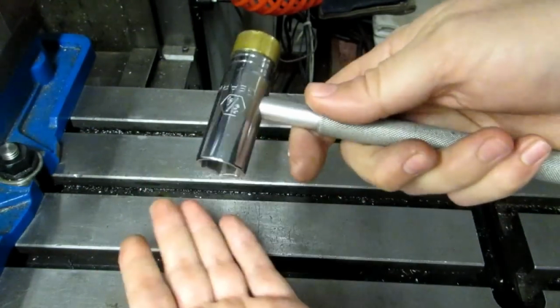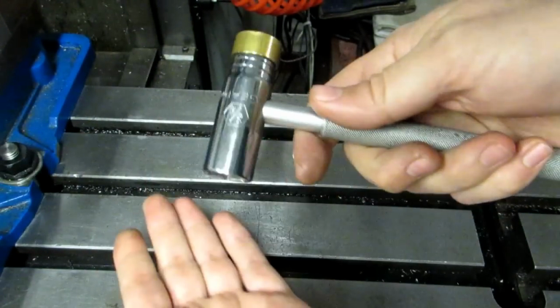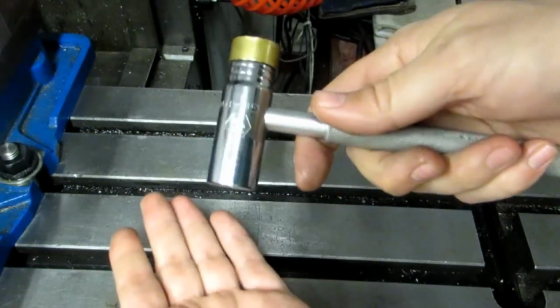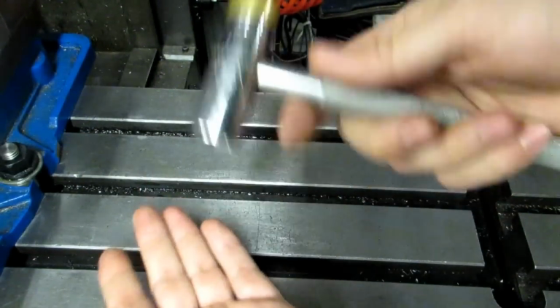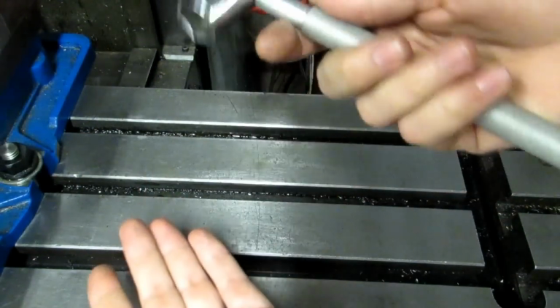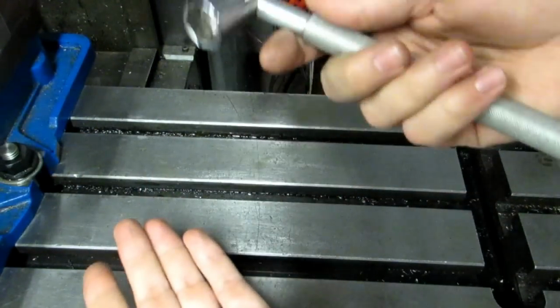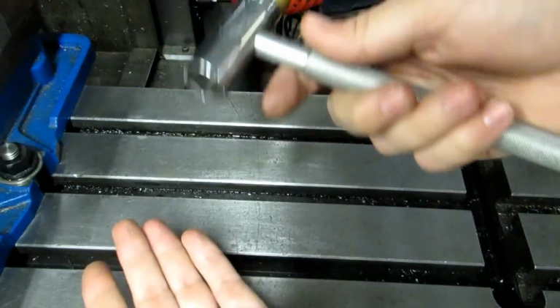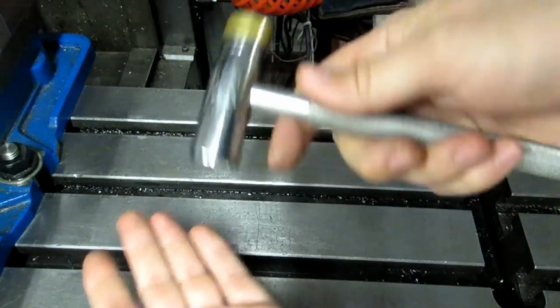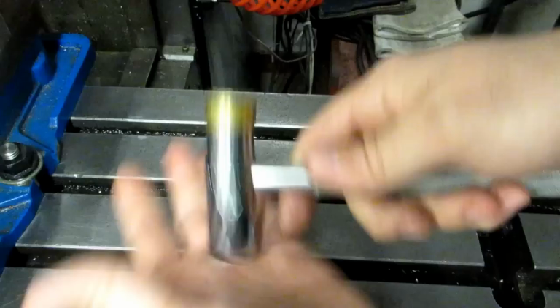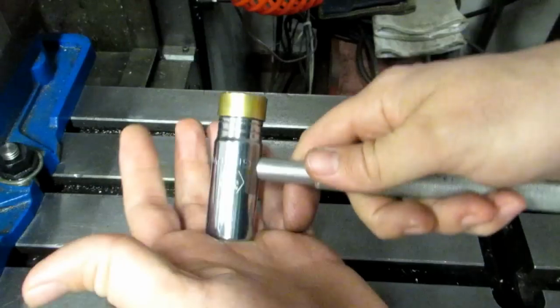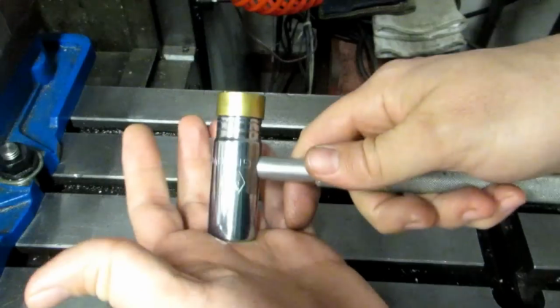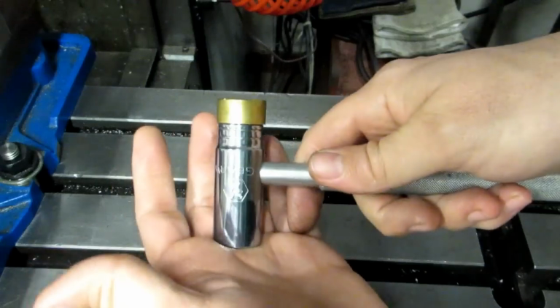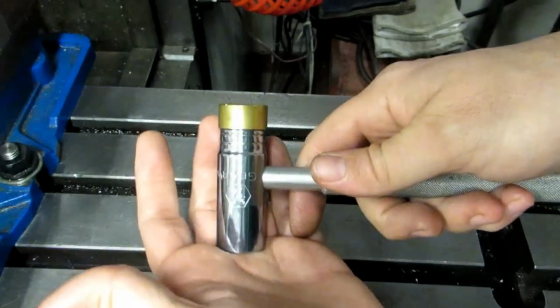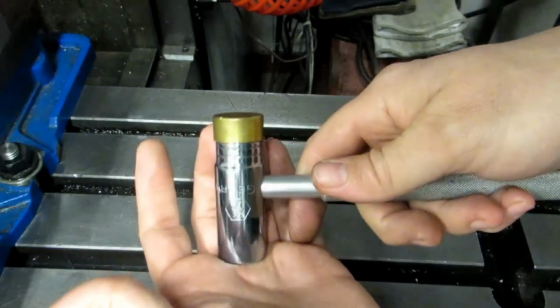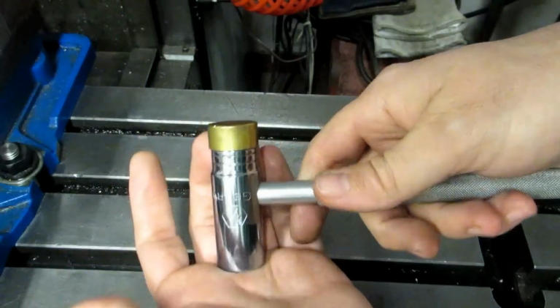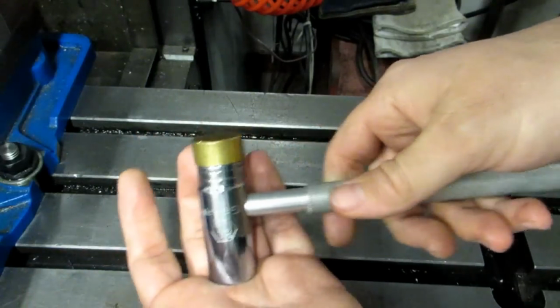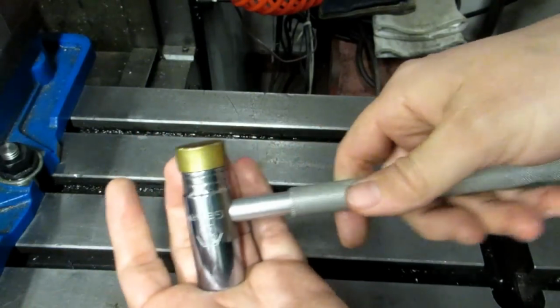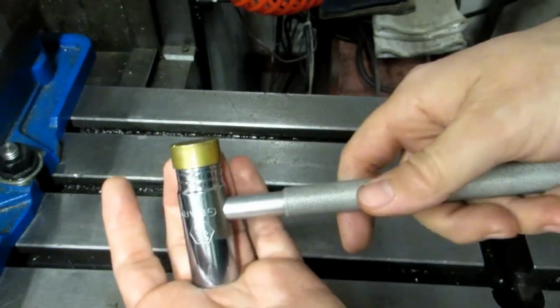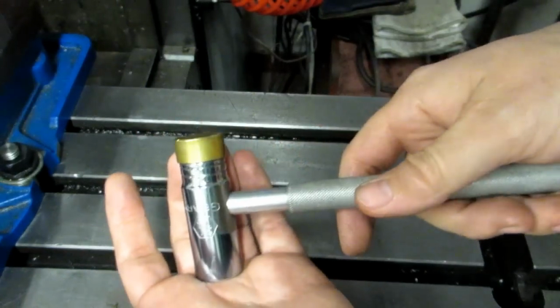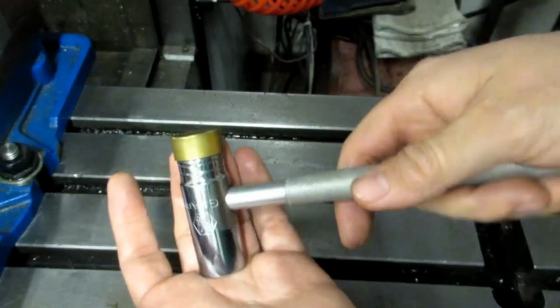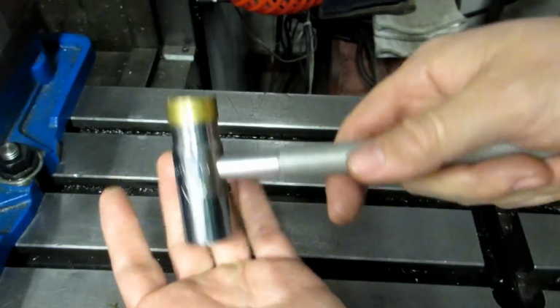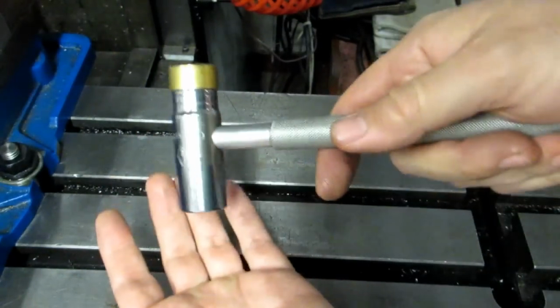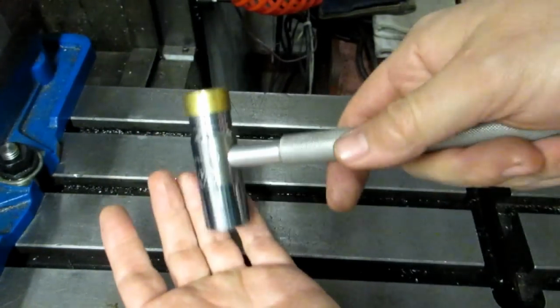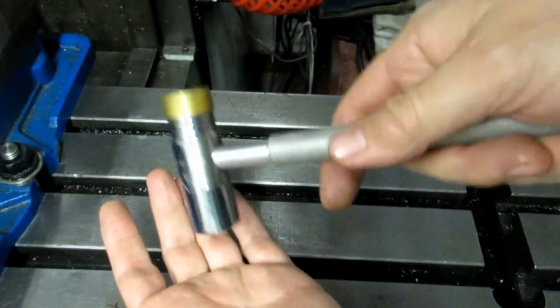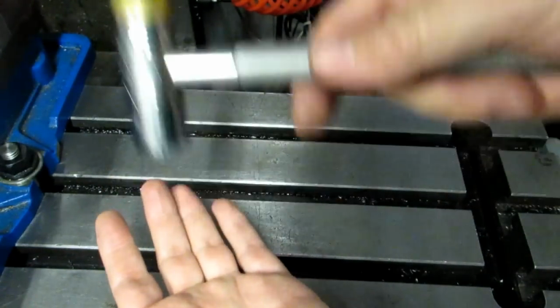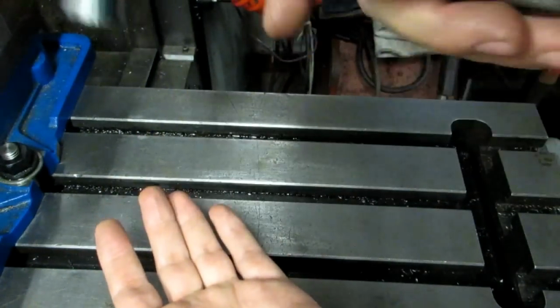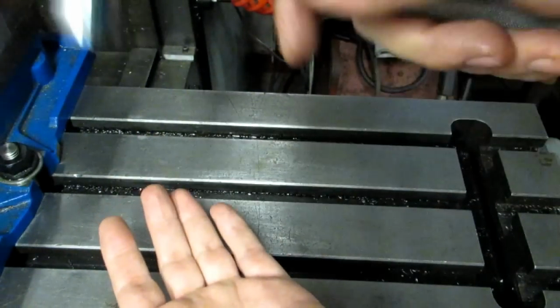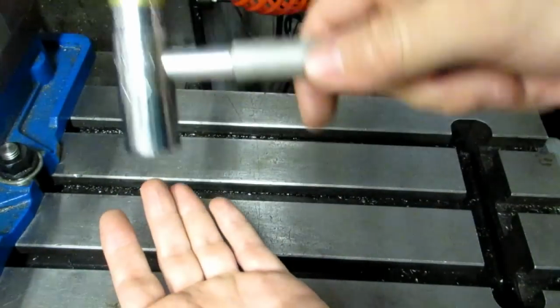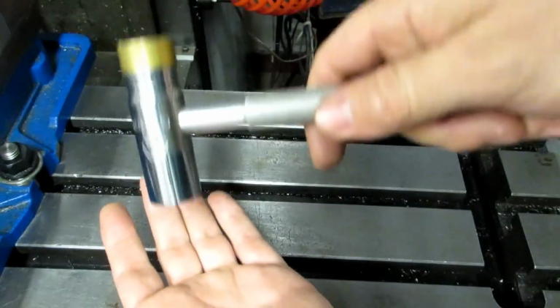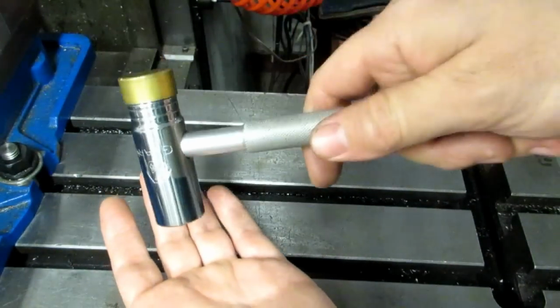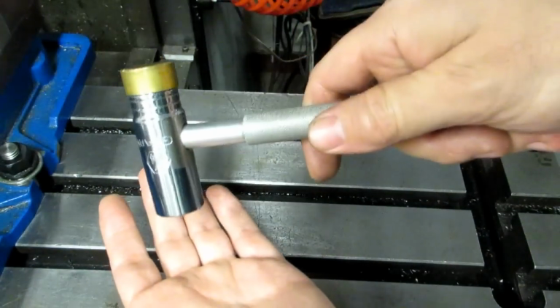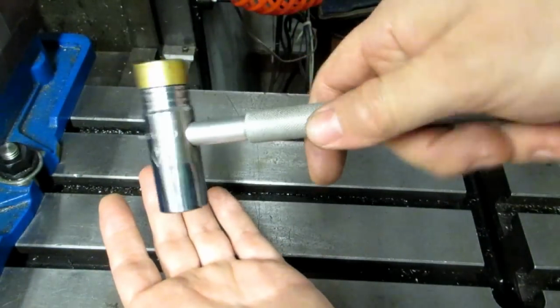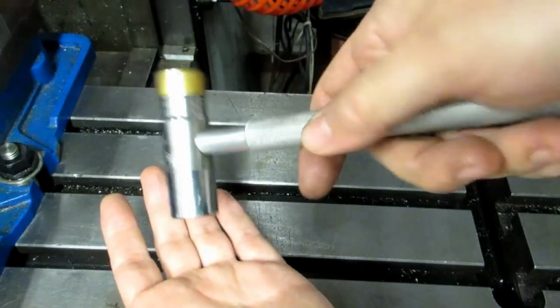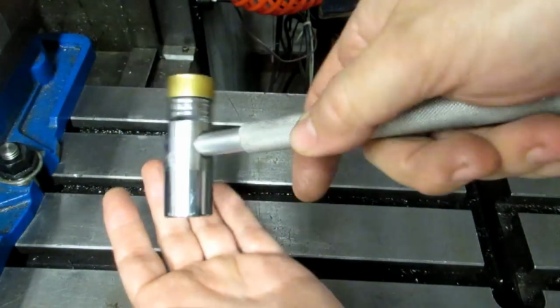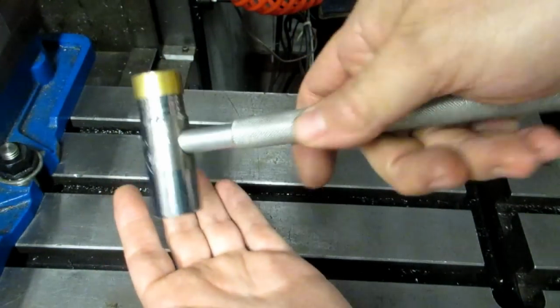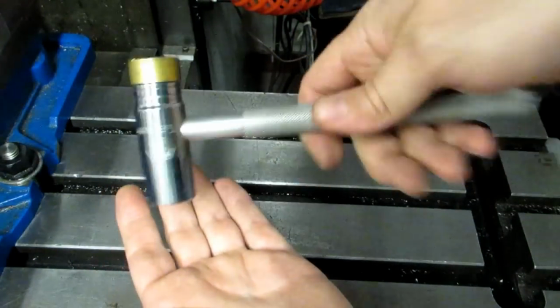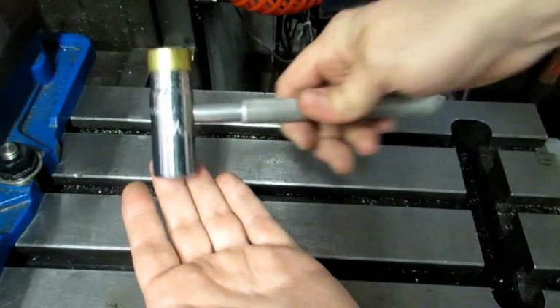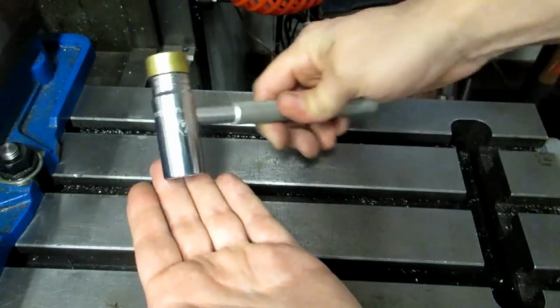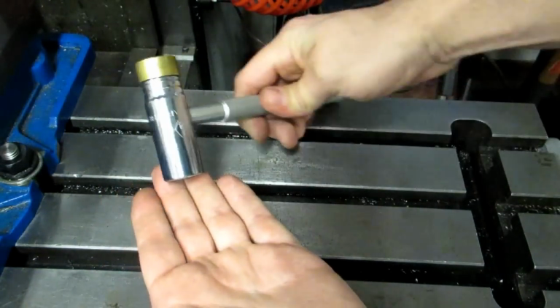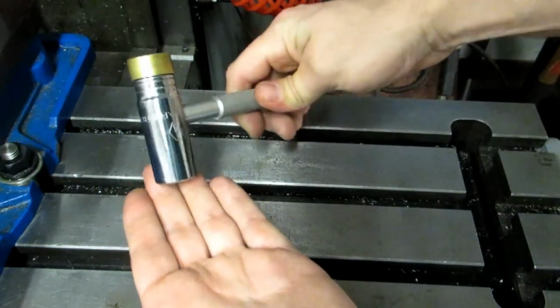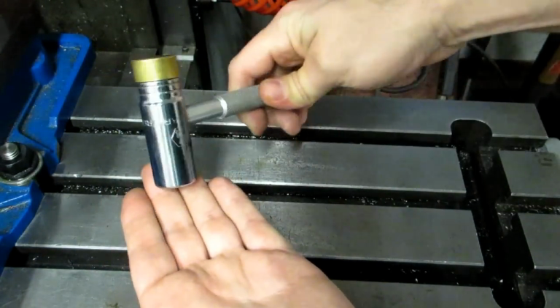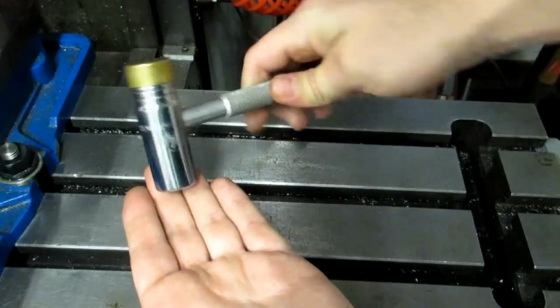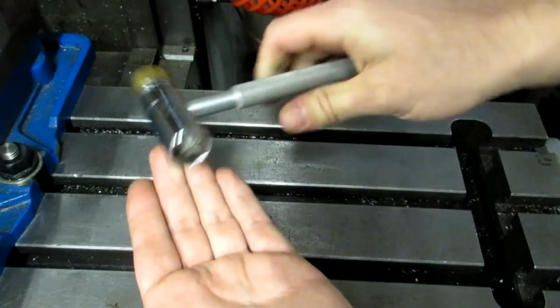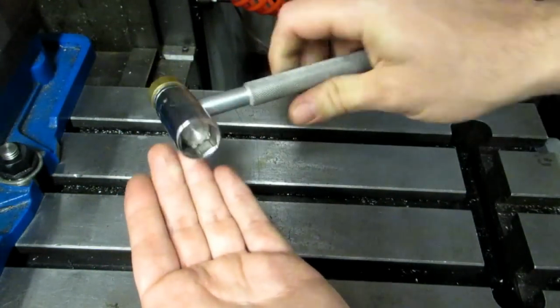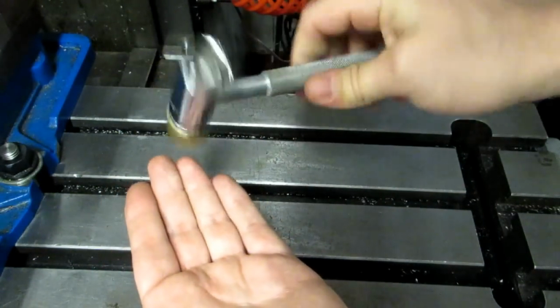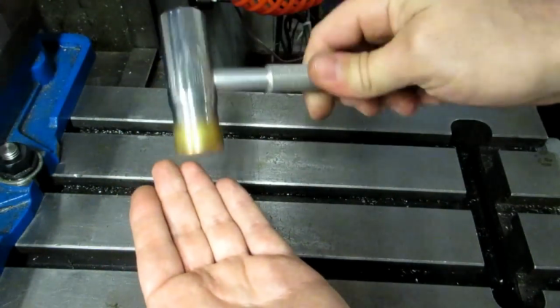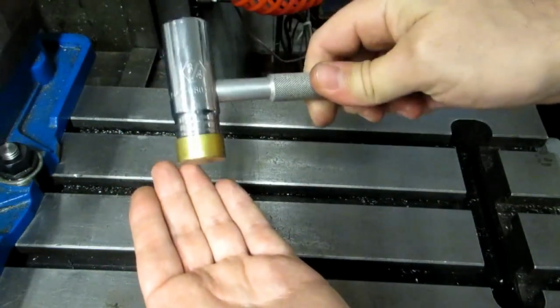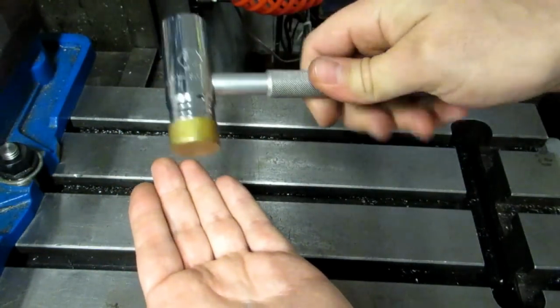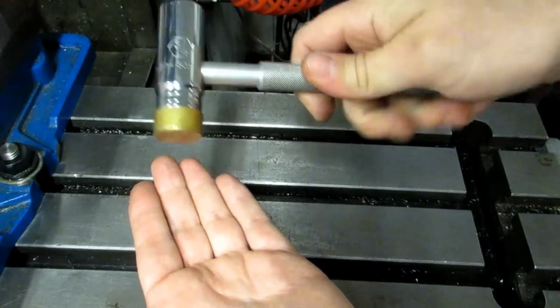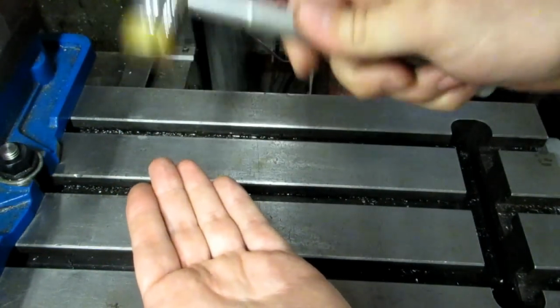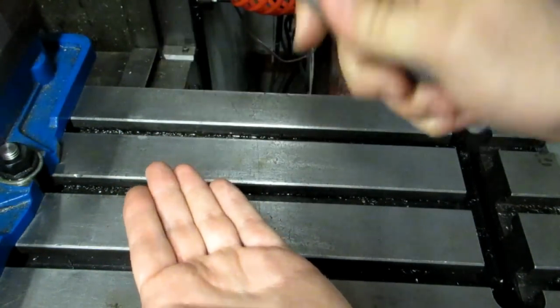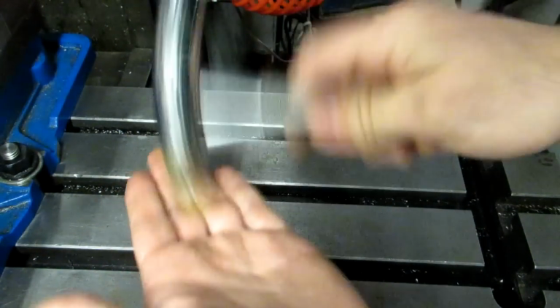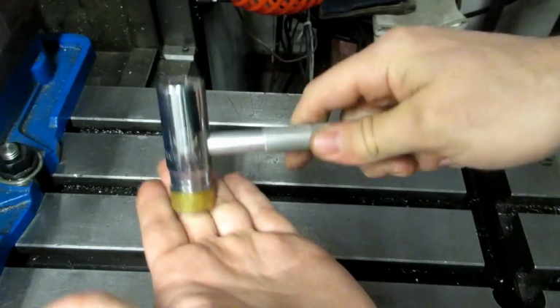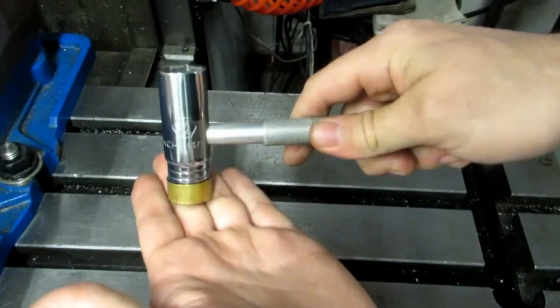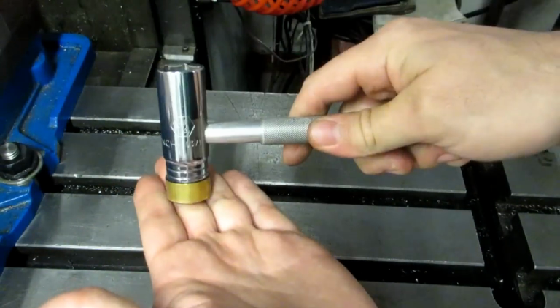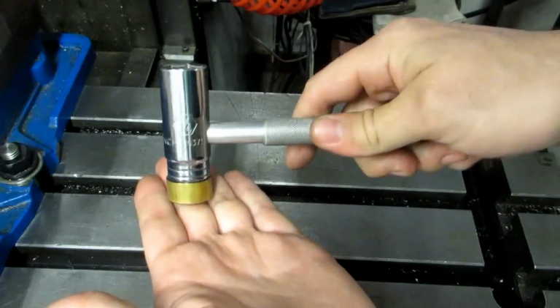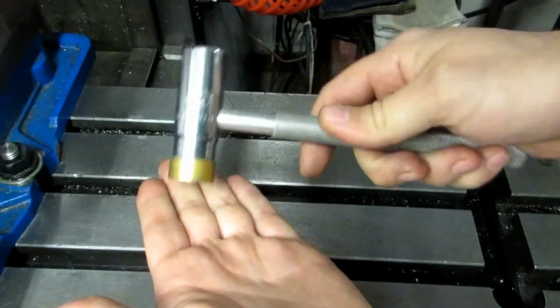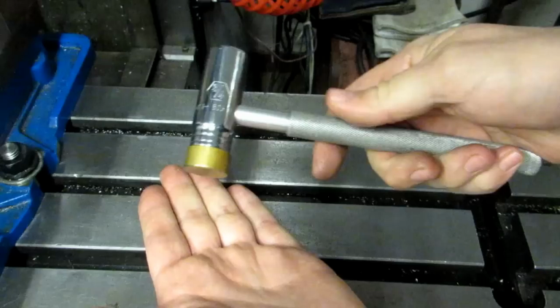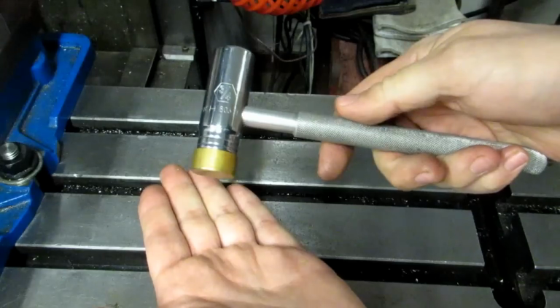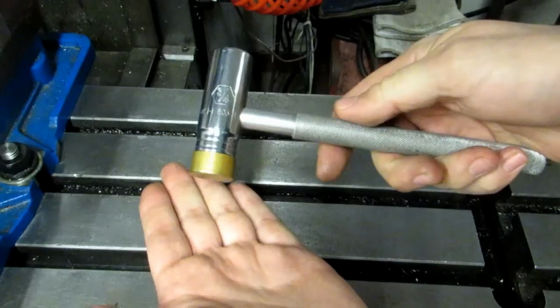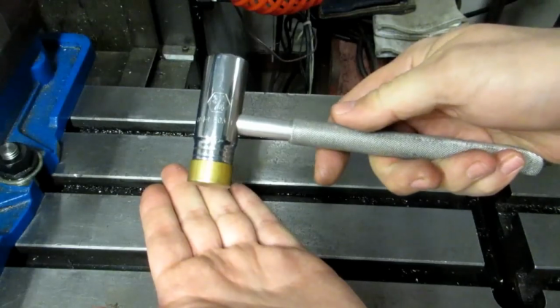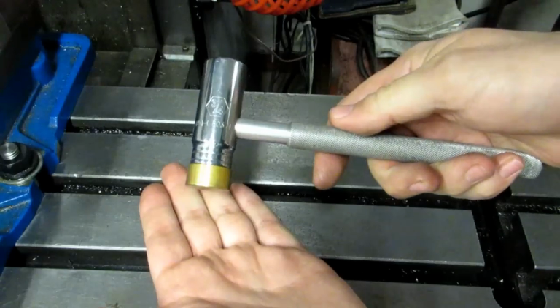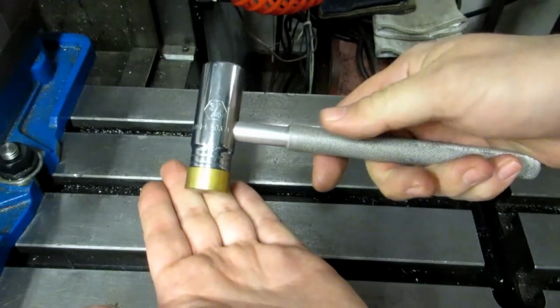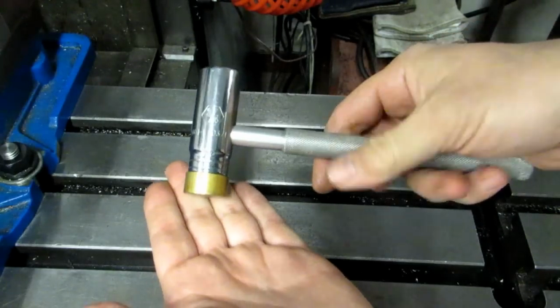It's great because you're not reaching for multiple tools. You can get up there, loosen the drawbar, turn it around, and give it a little smack.